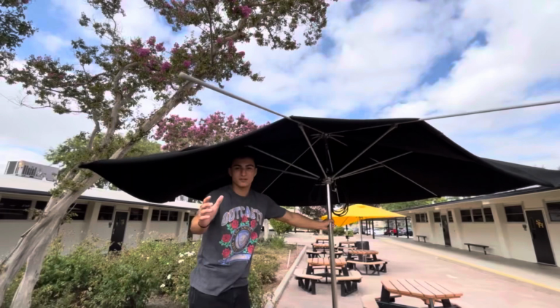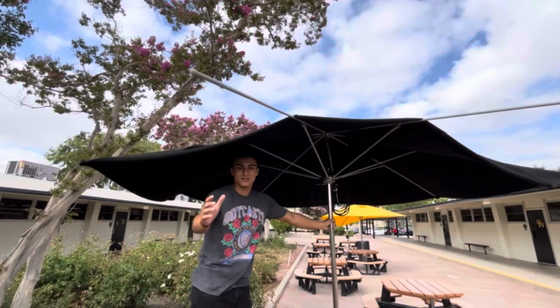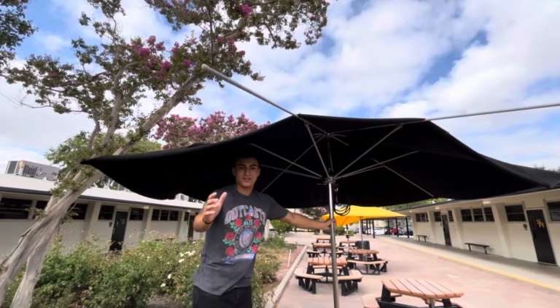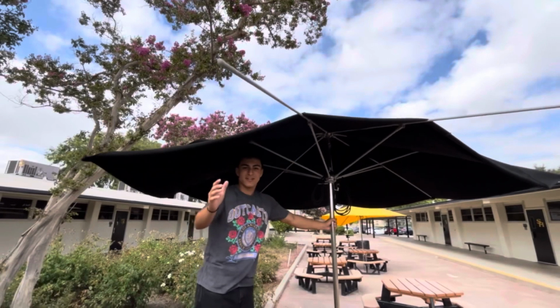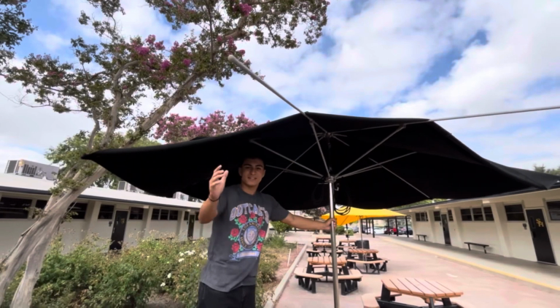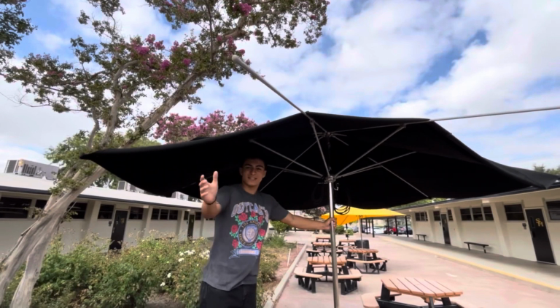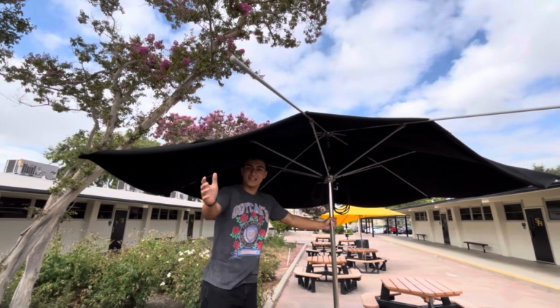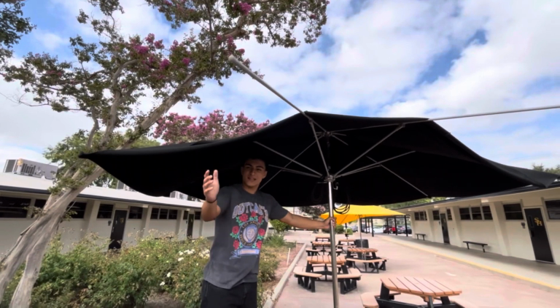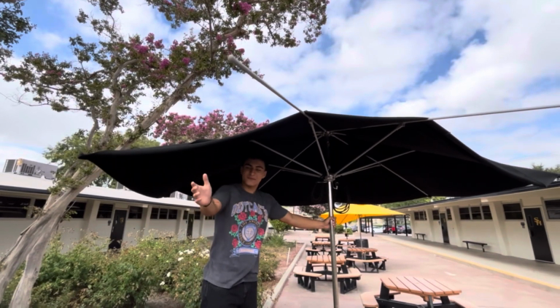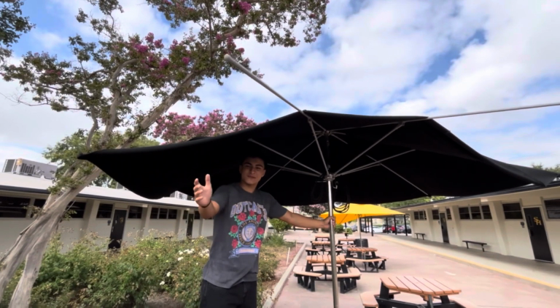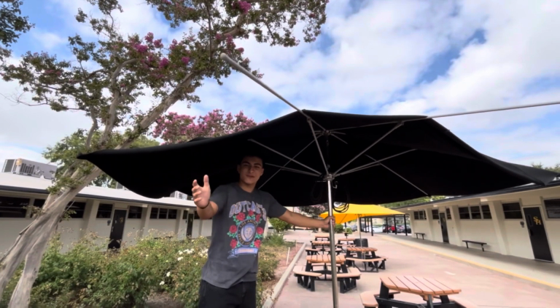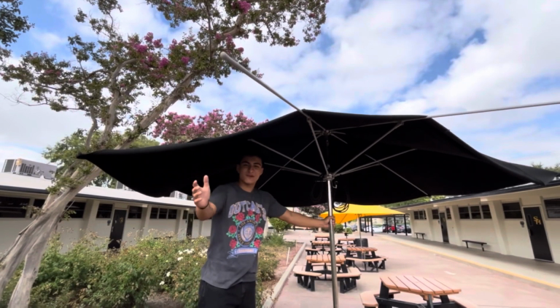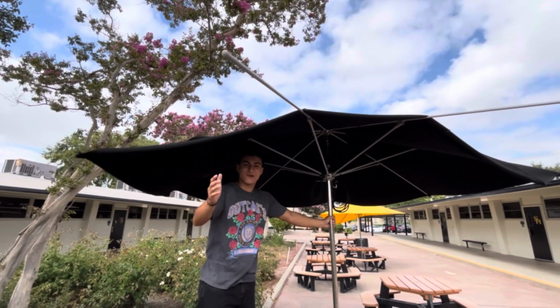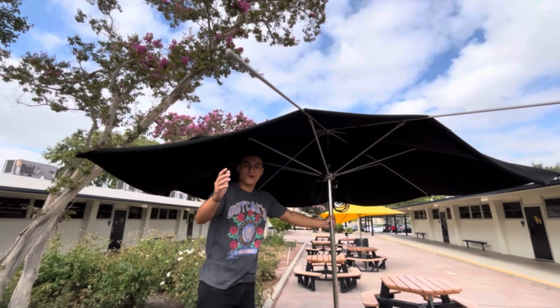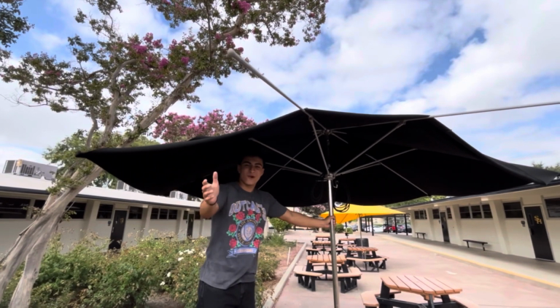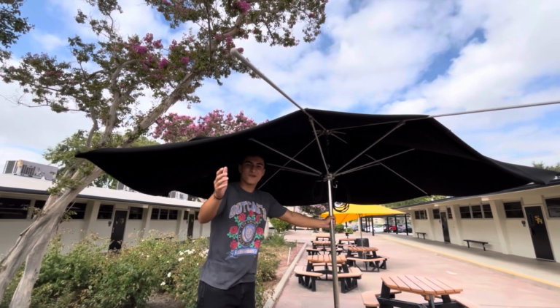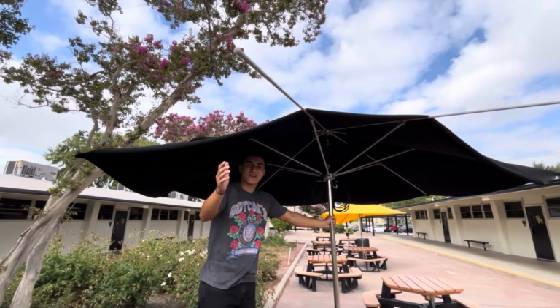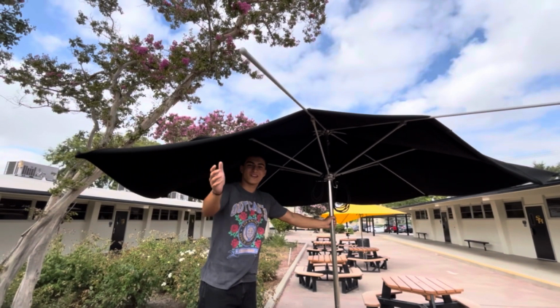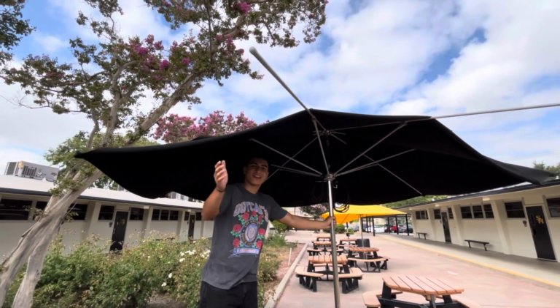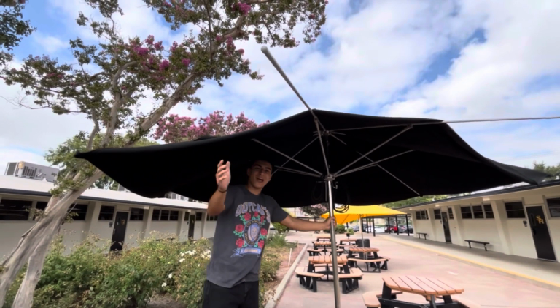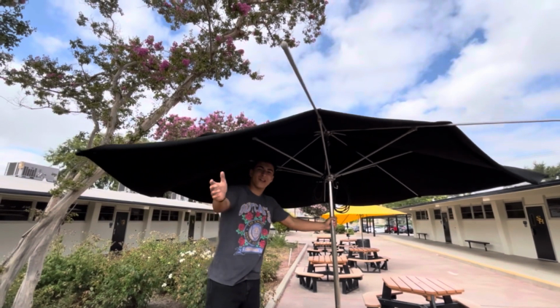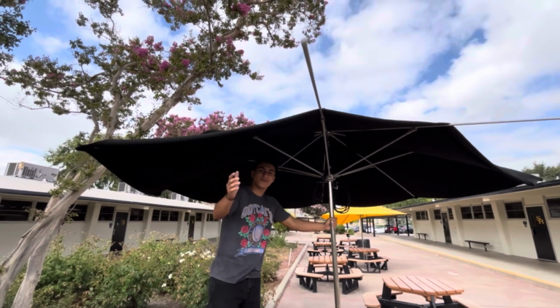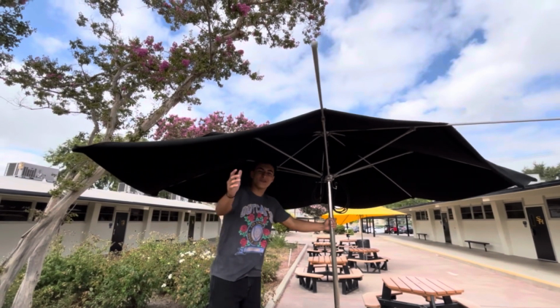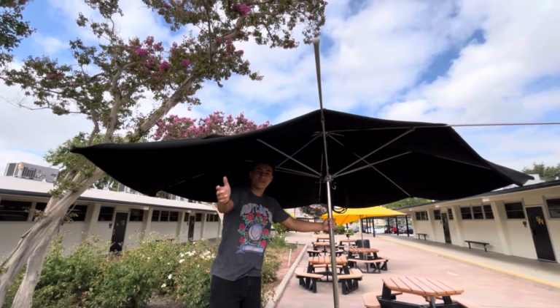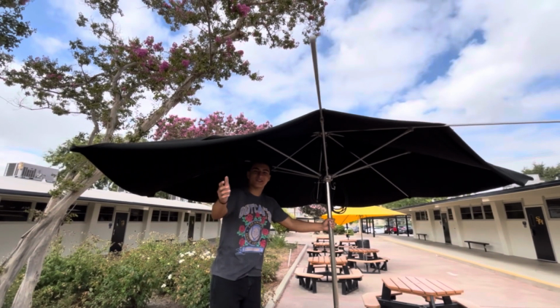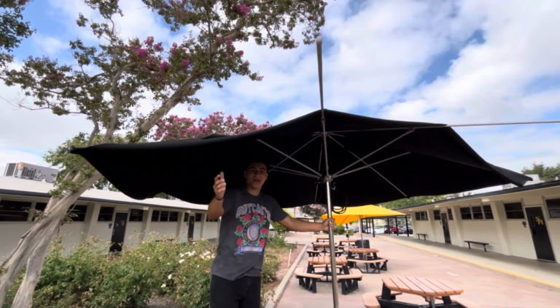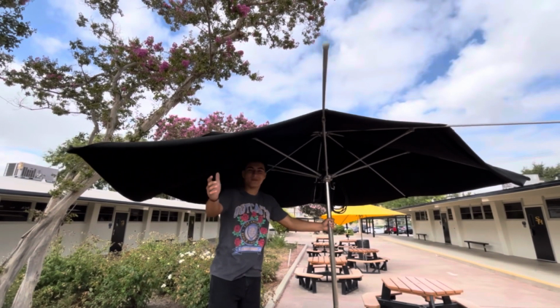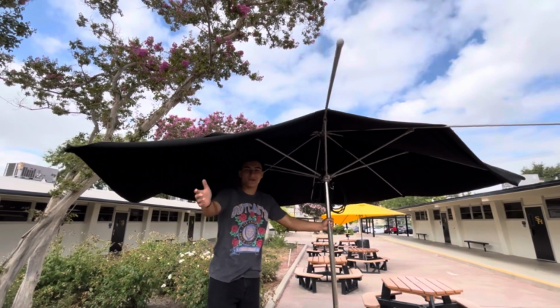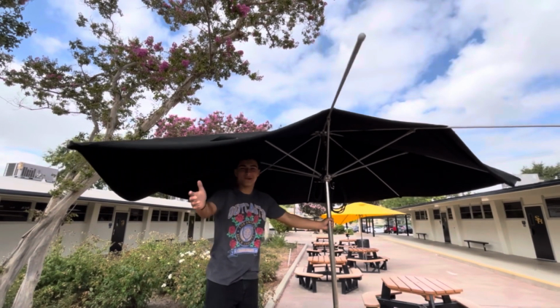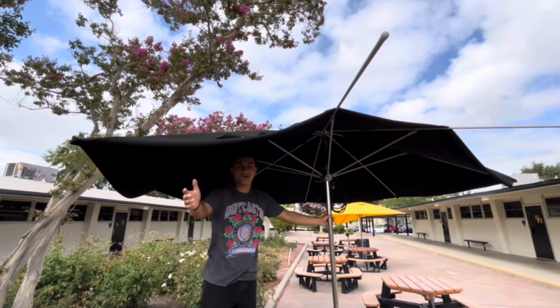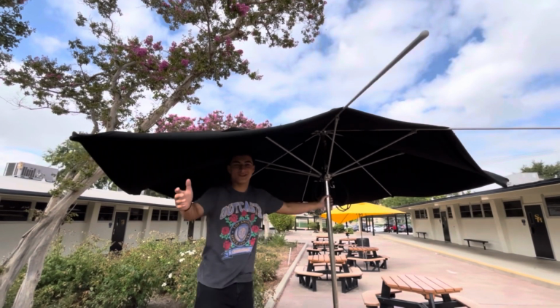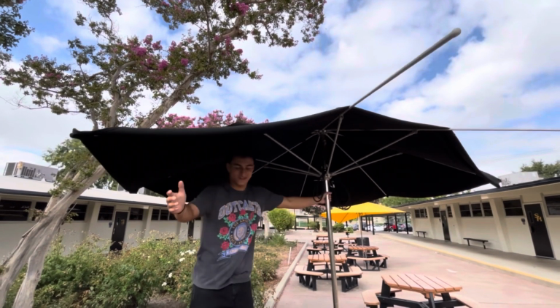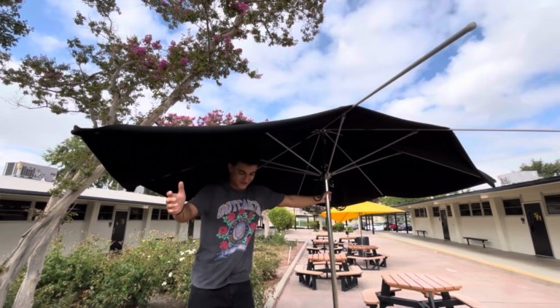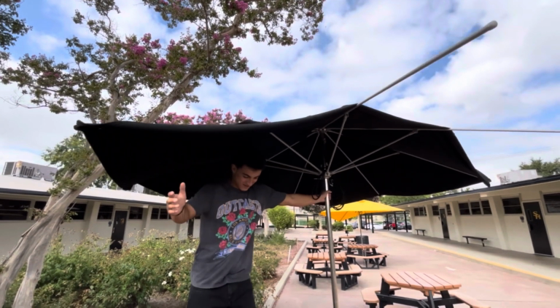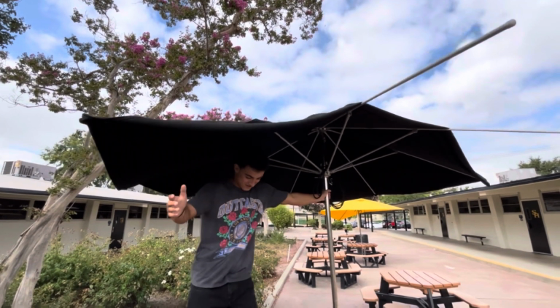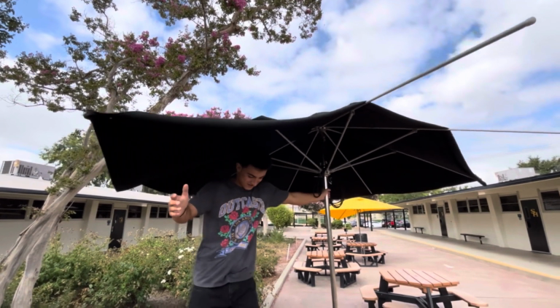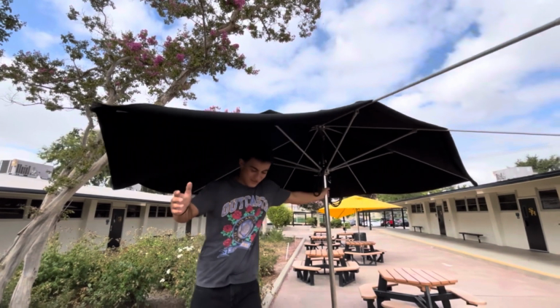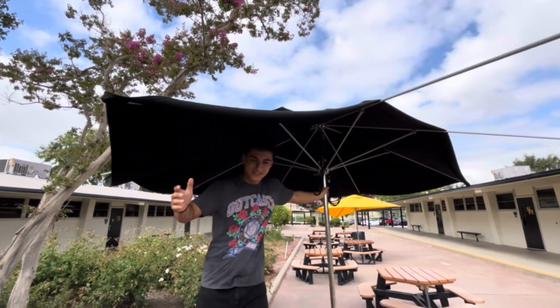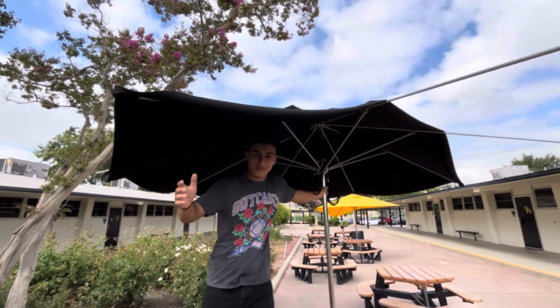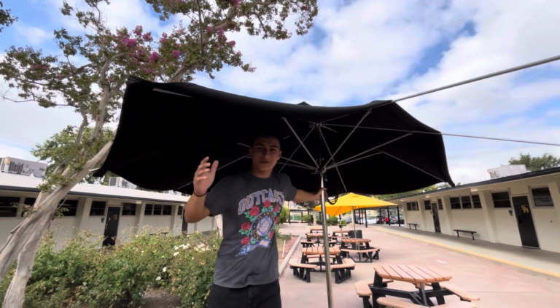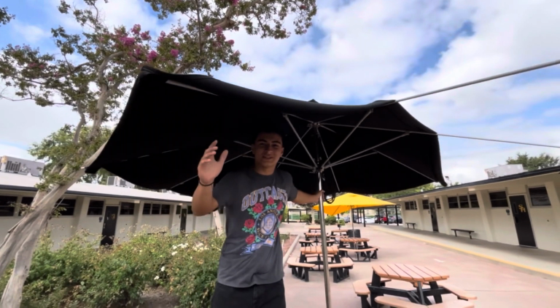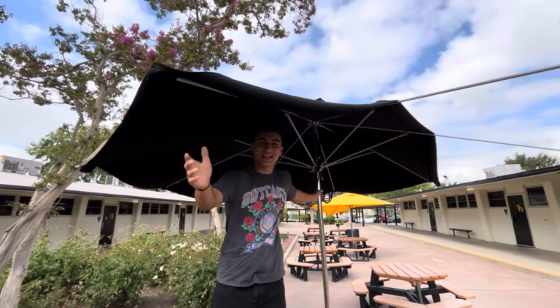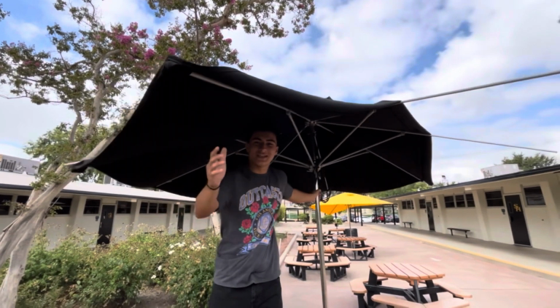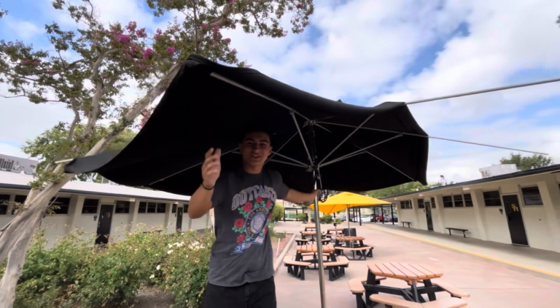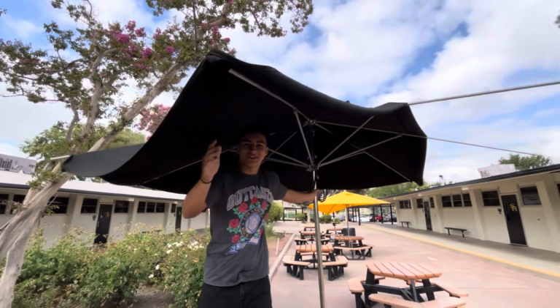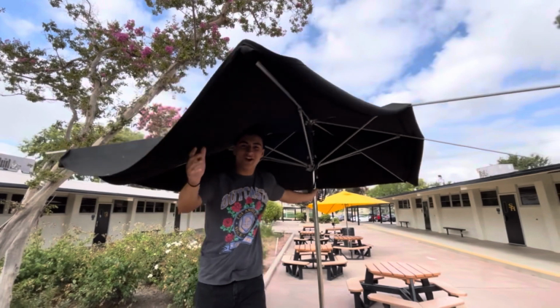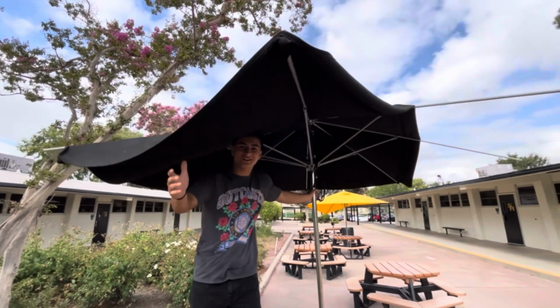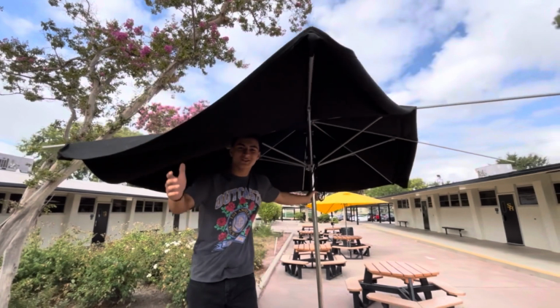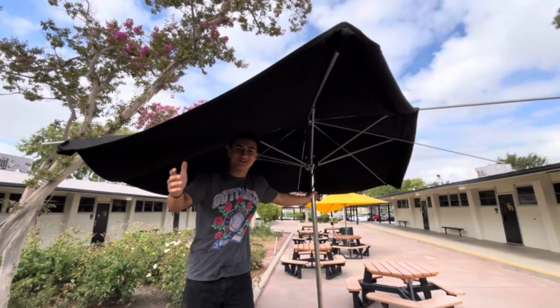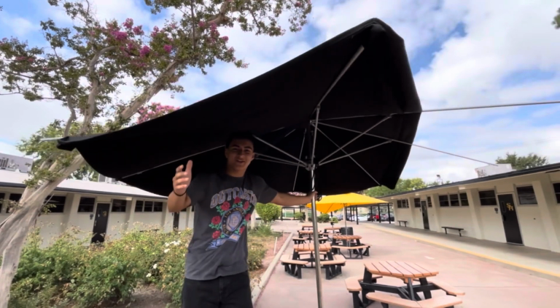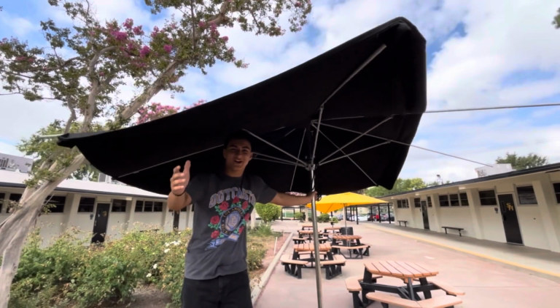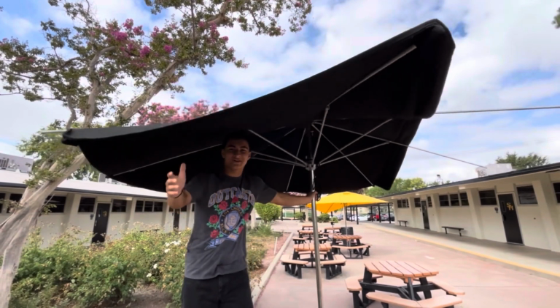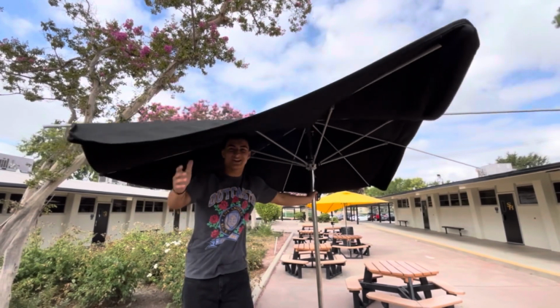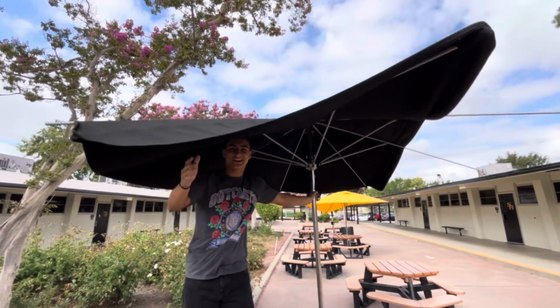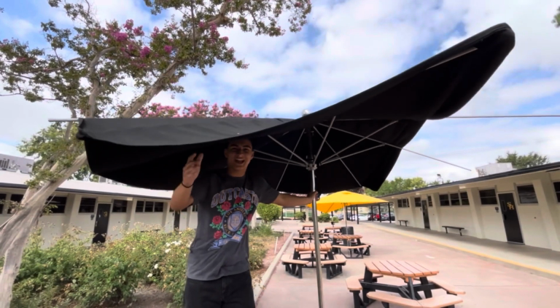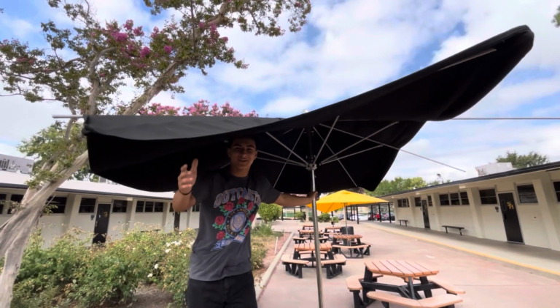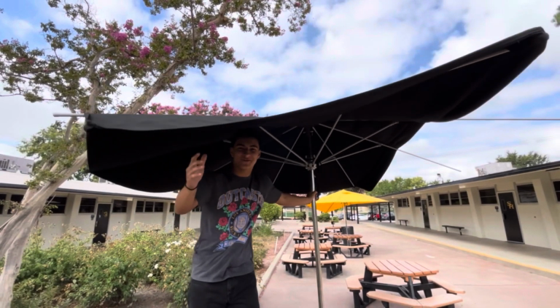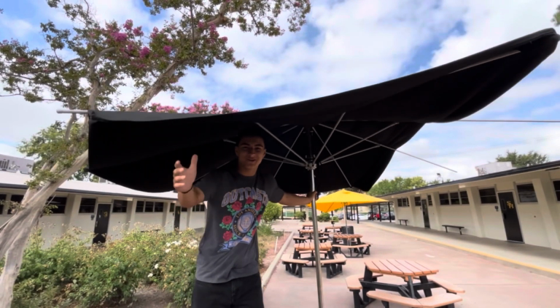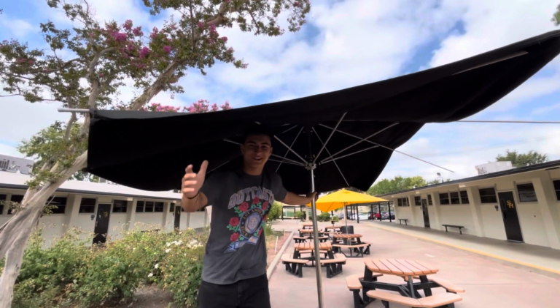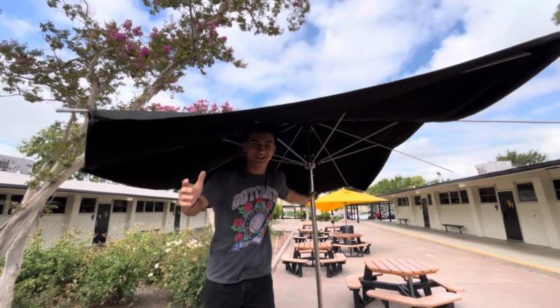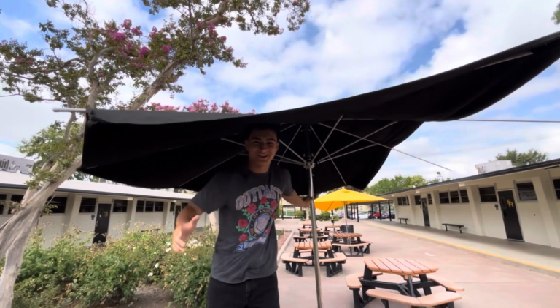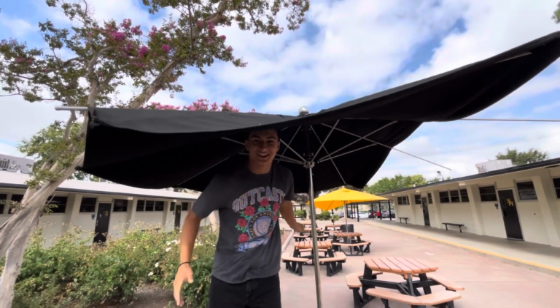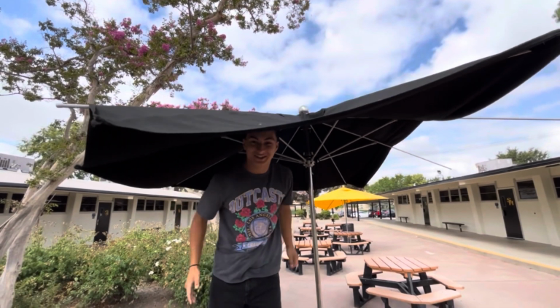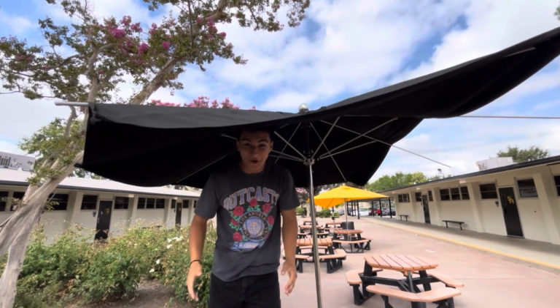In today's episode, we're over the California Chaparral. It's the most dangerous, hostile environment in California. Let's go!